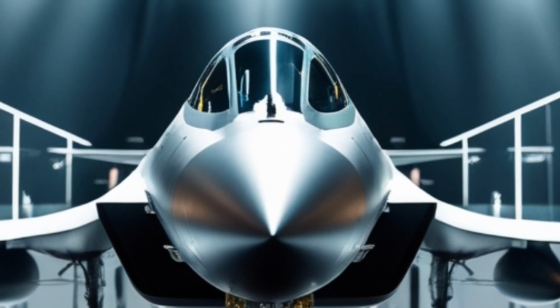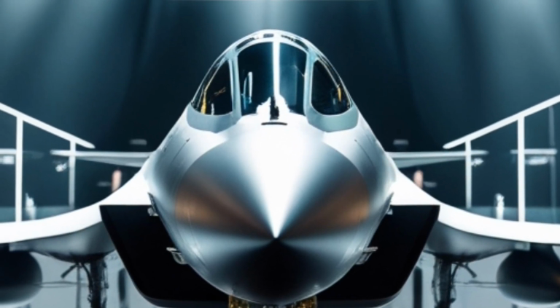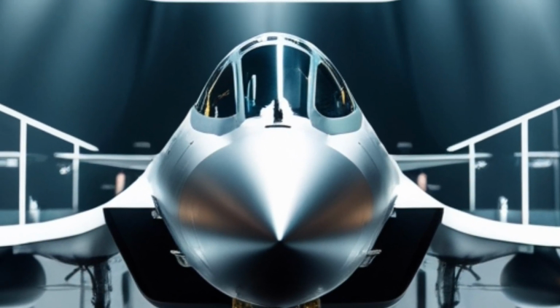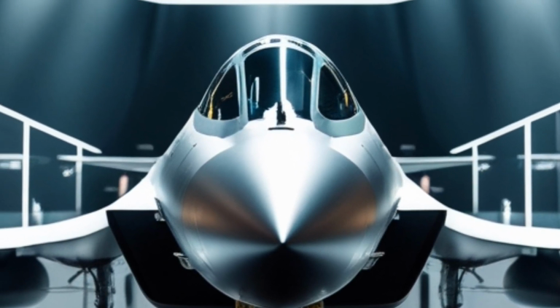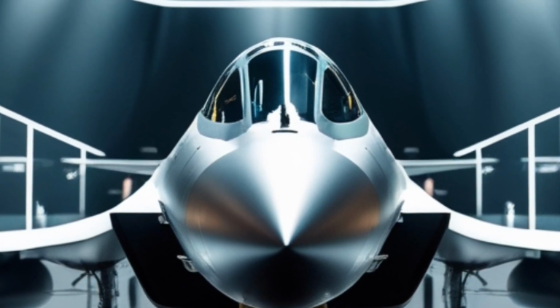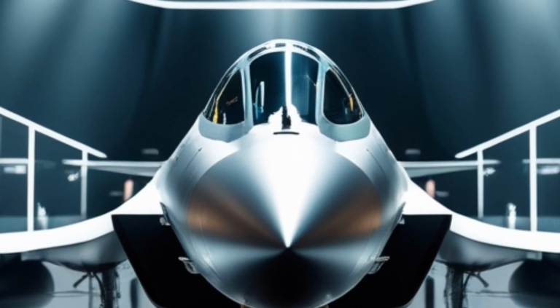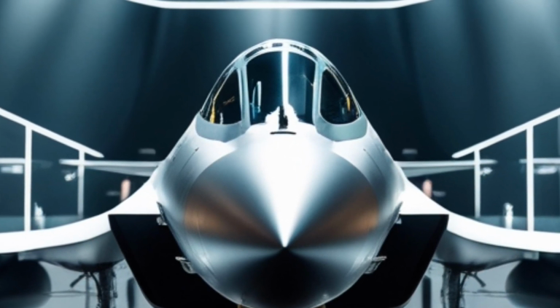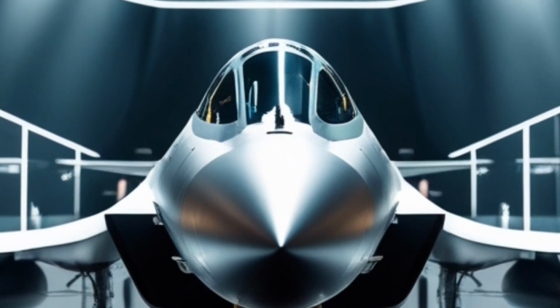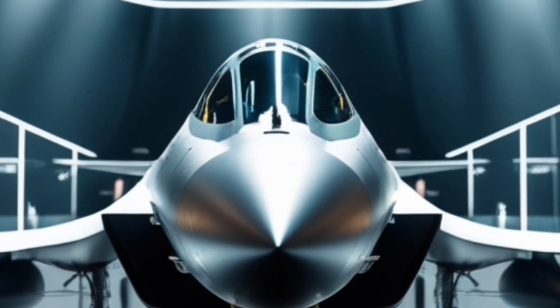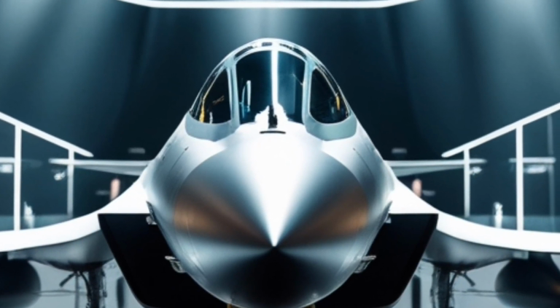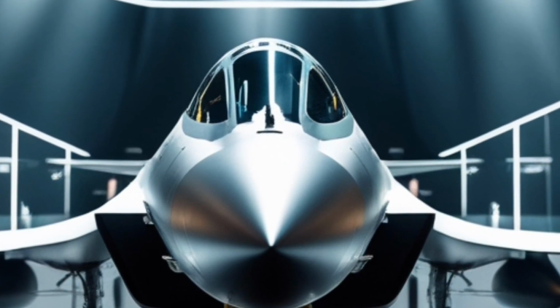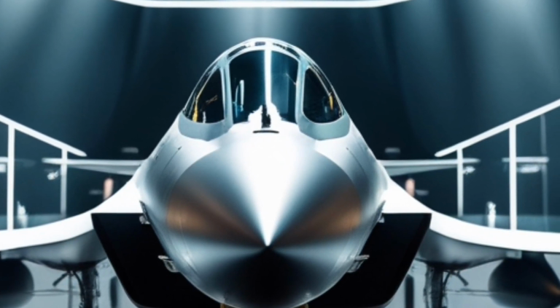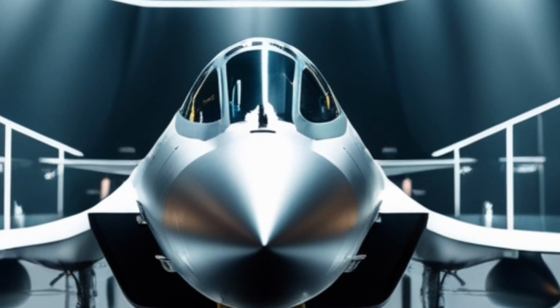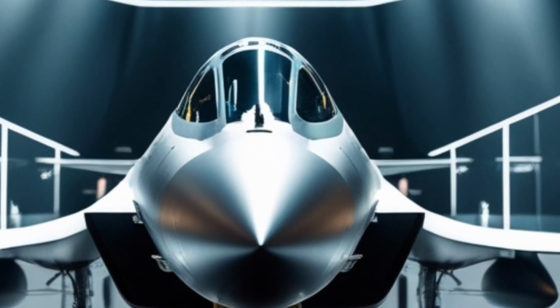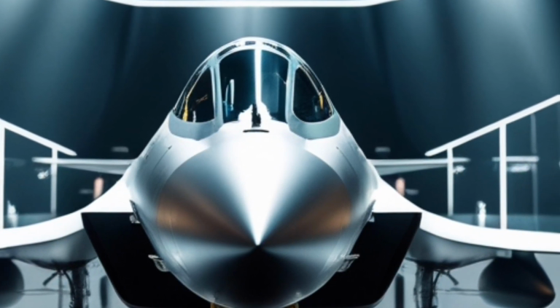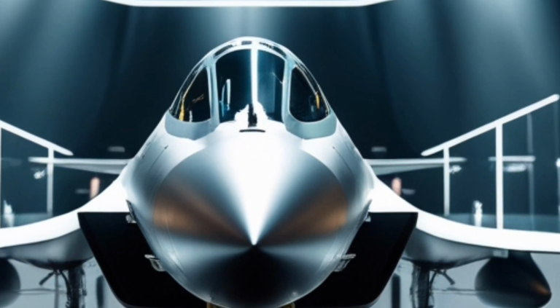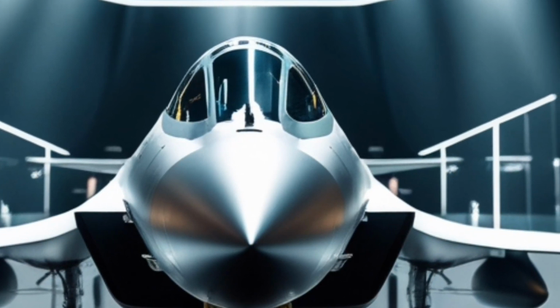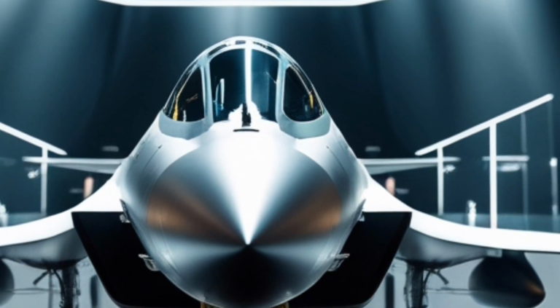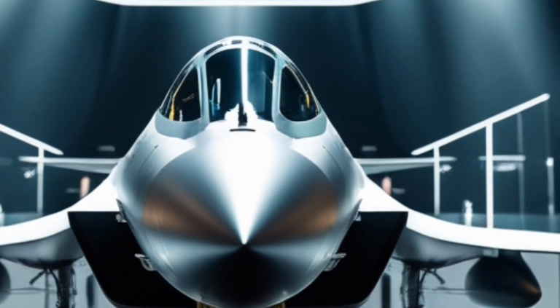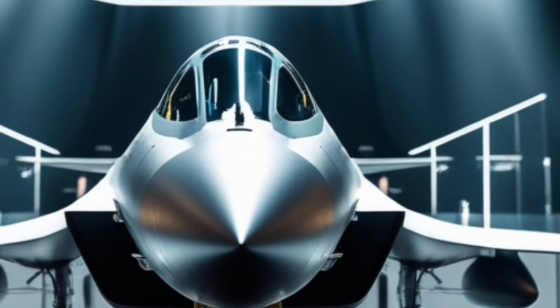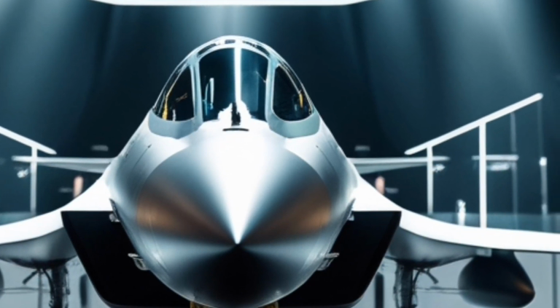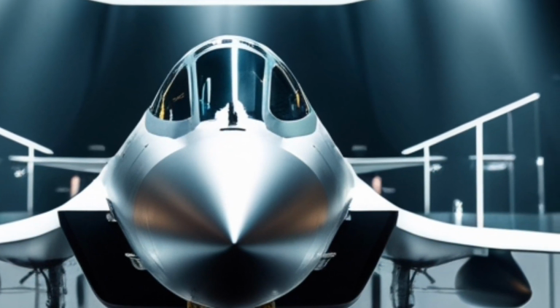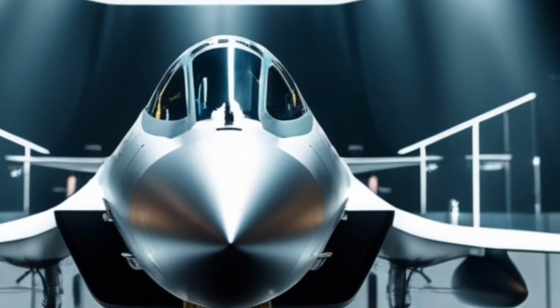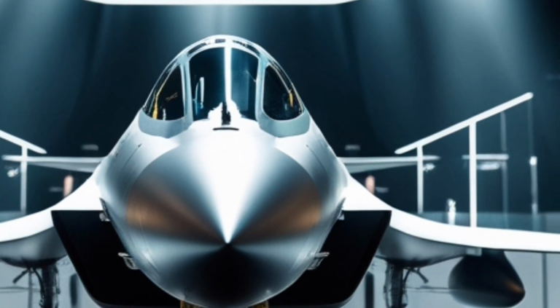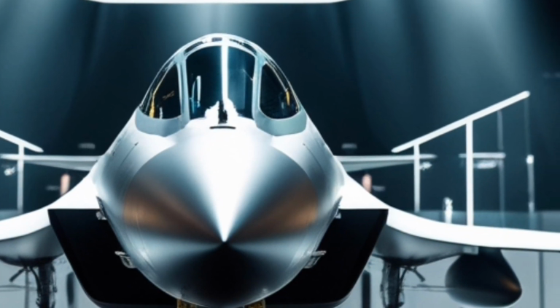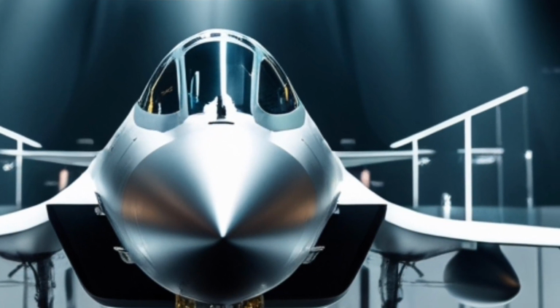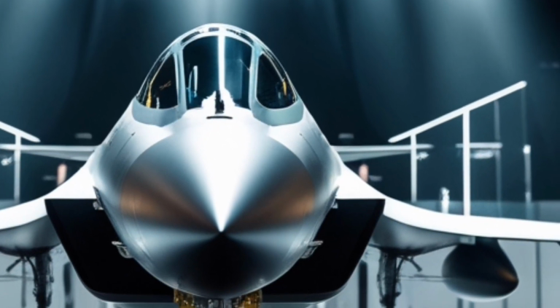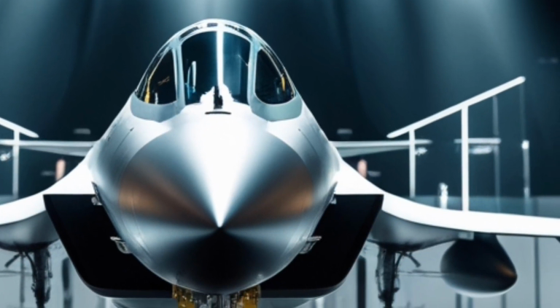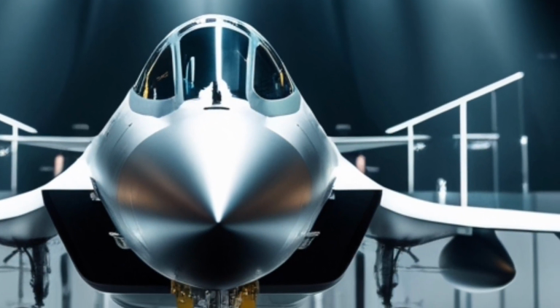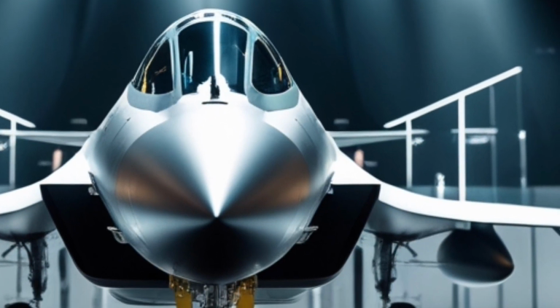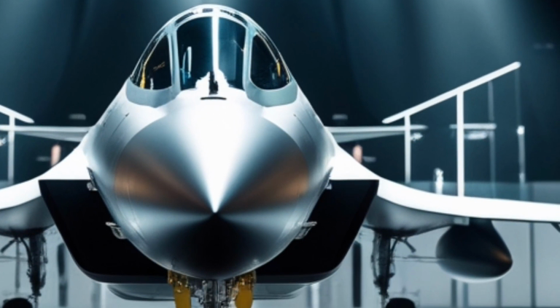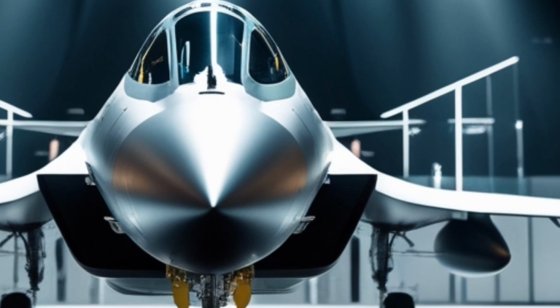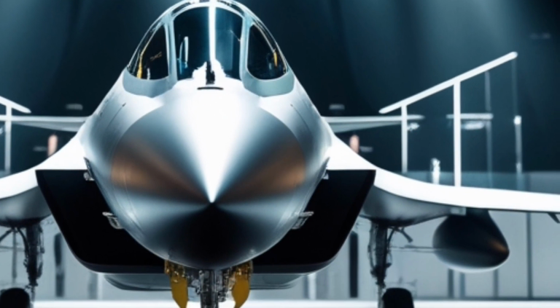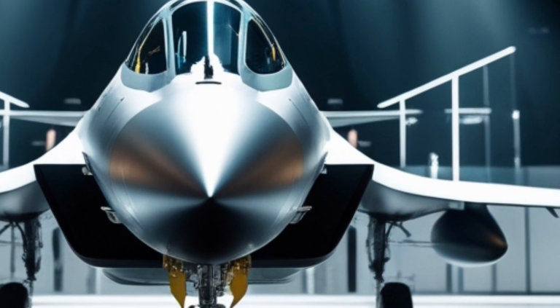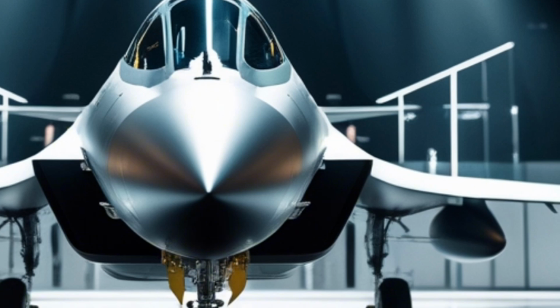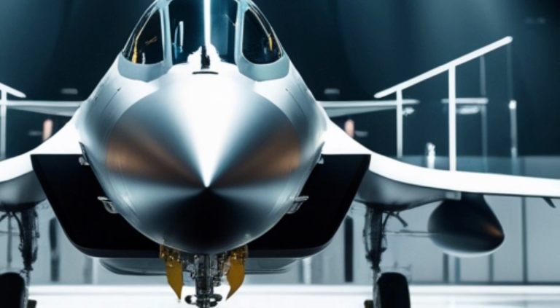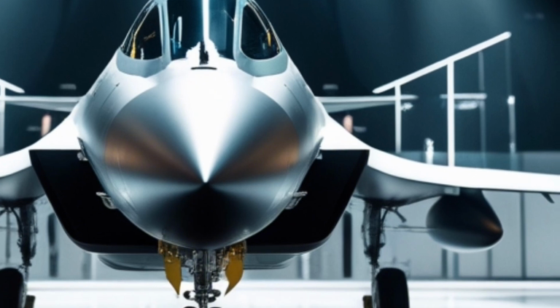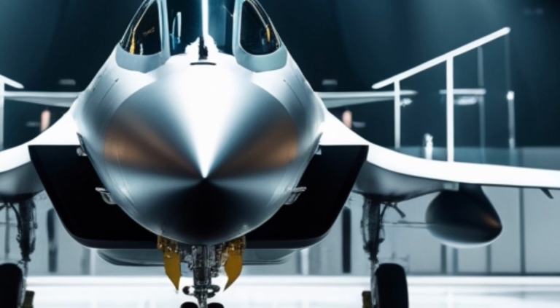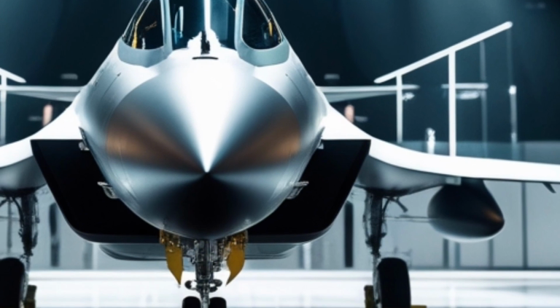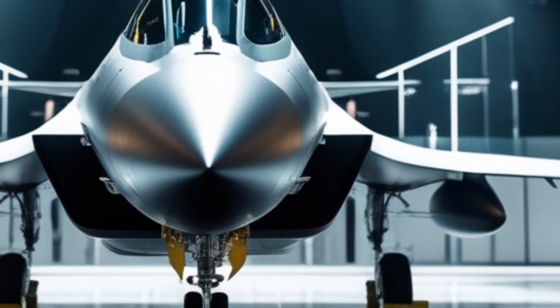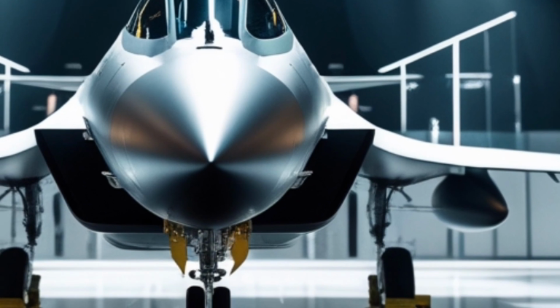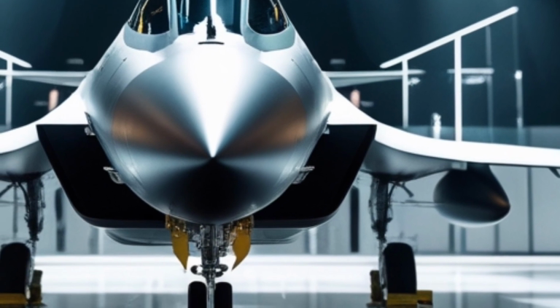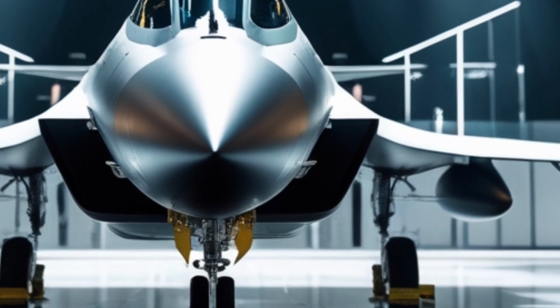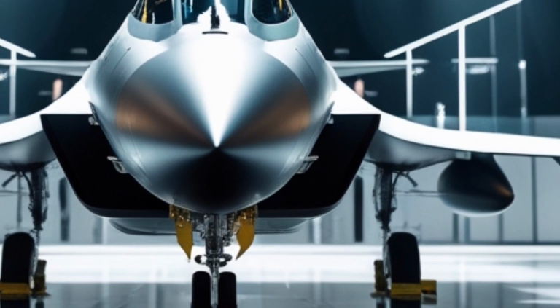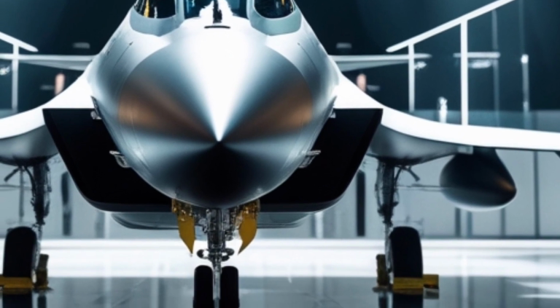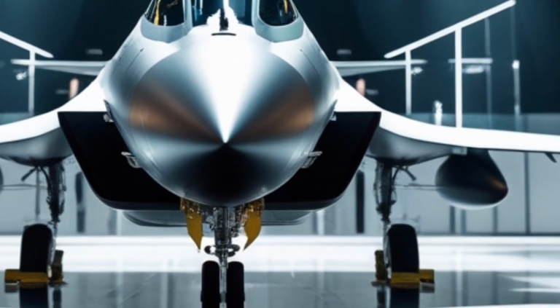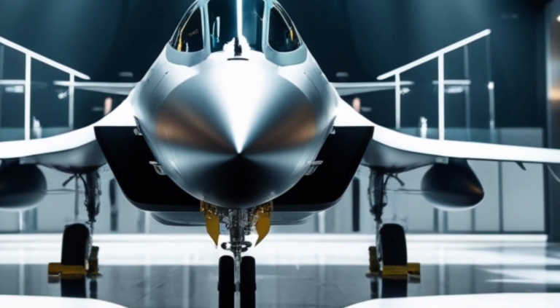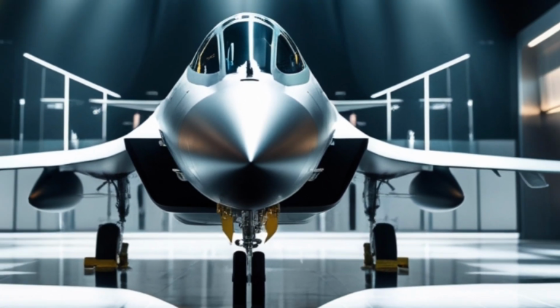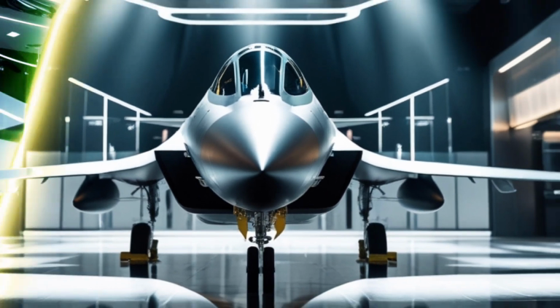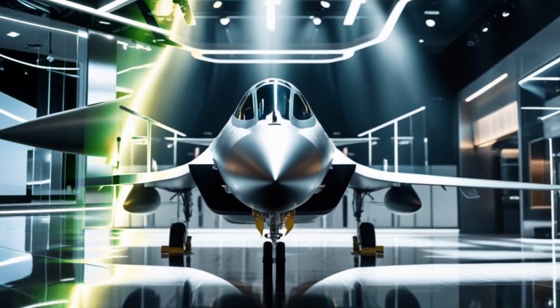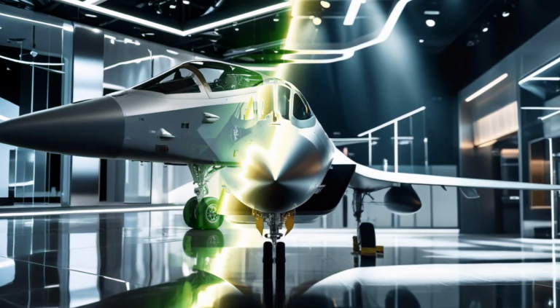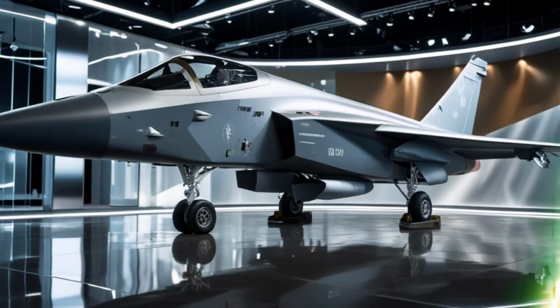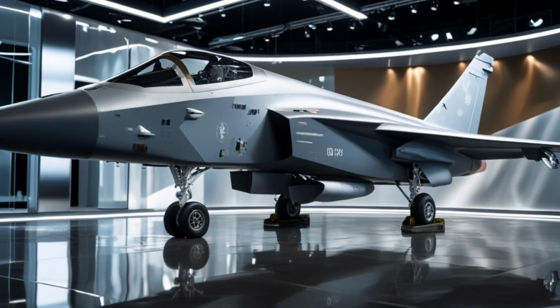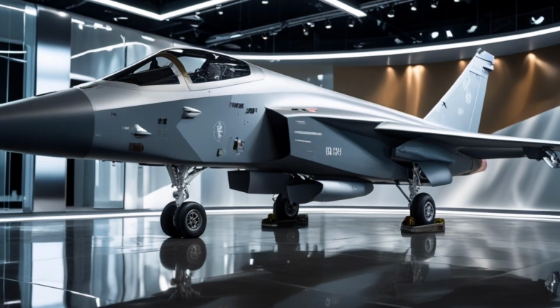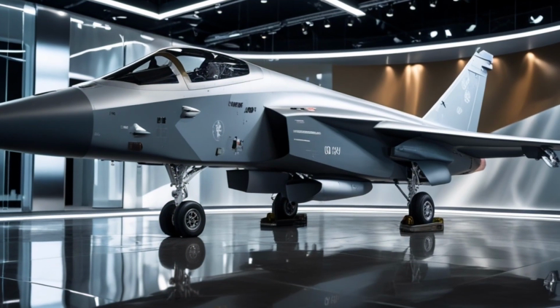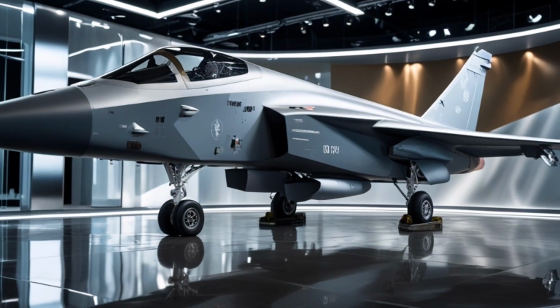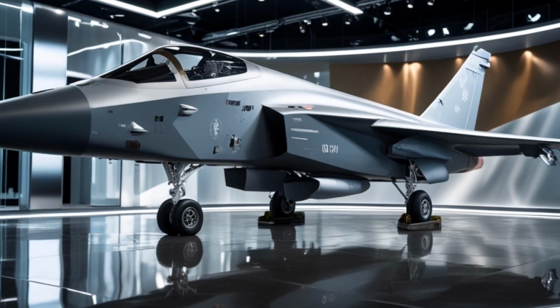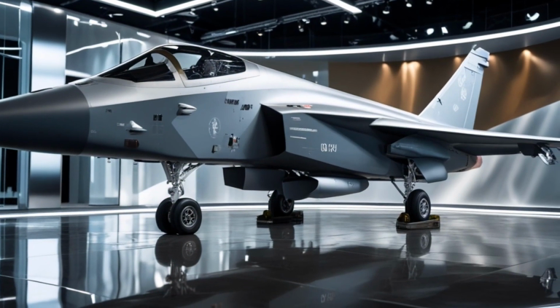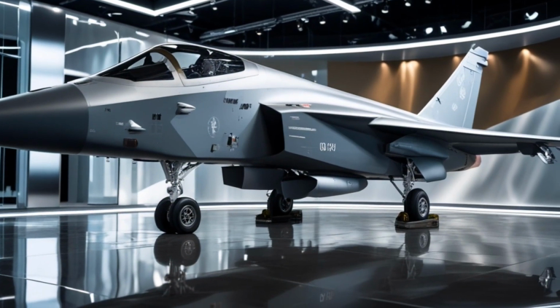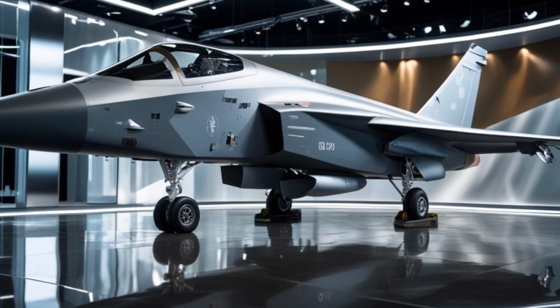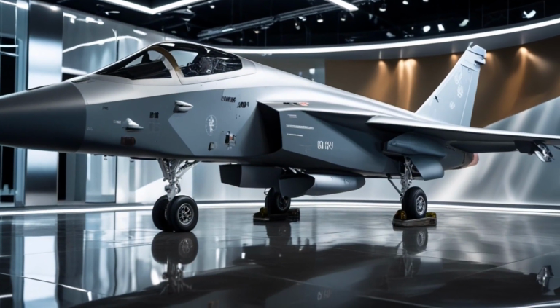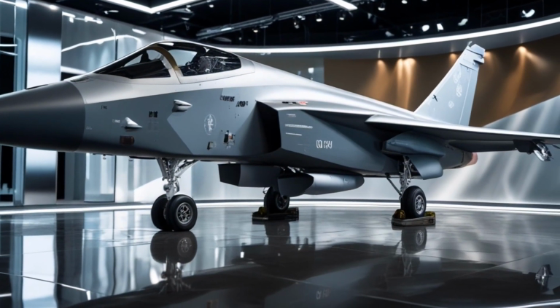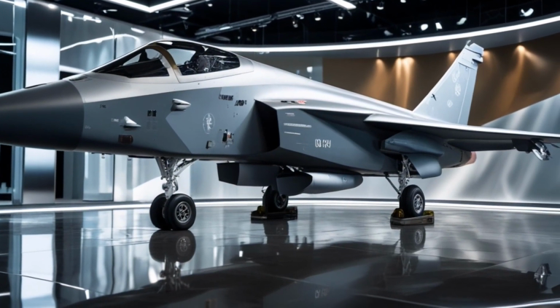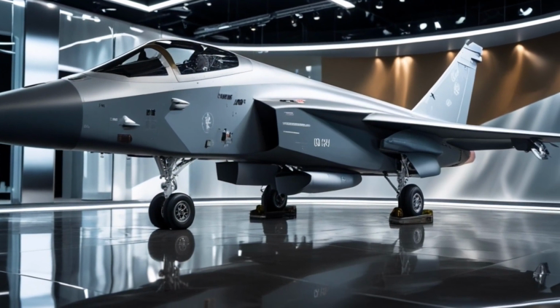From its cutting-edge exterior to its powerful performance, safety features, and fuel efficiency, we'll break it all down. Let's get started.